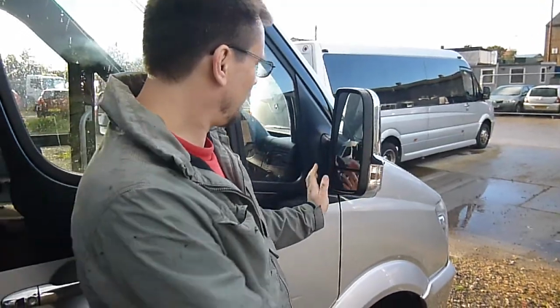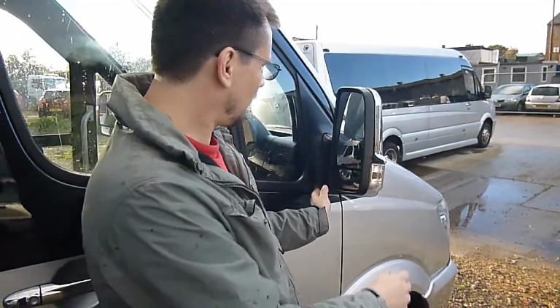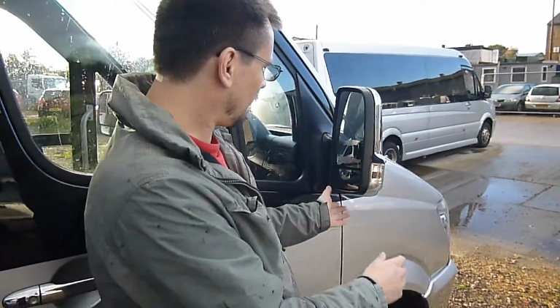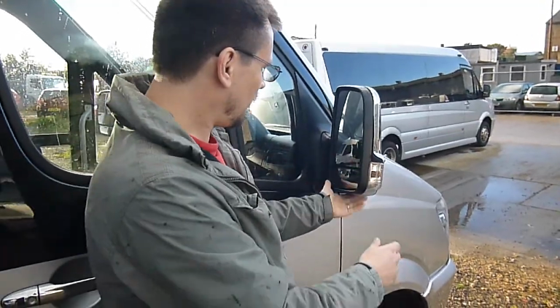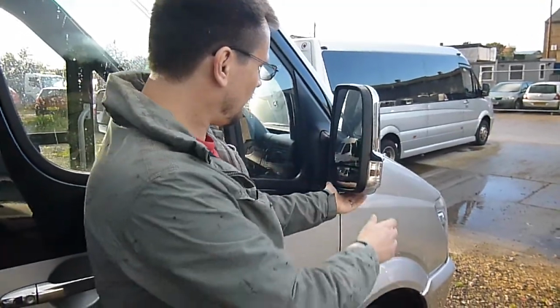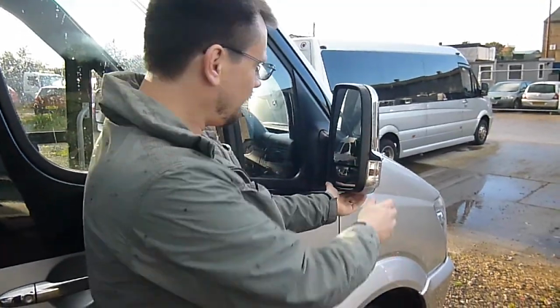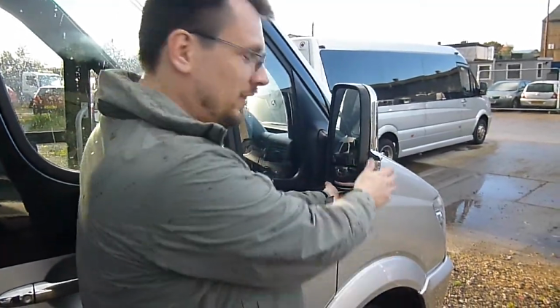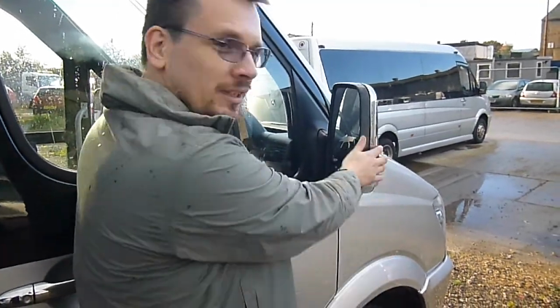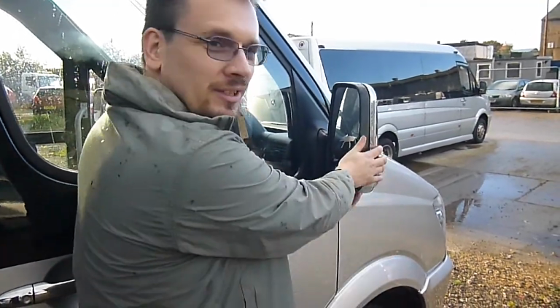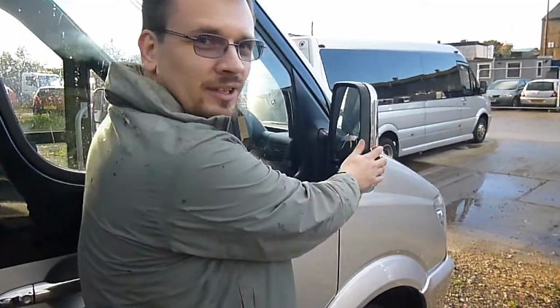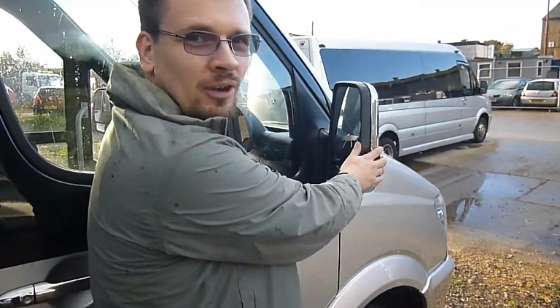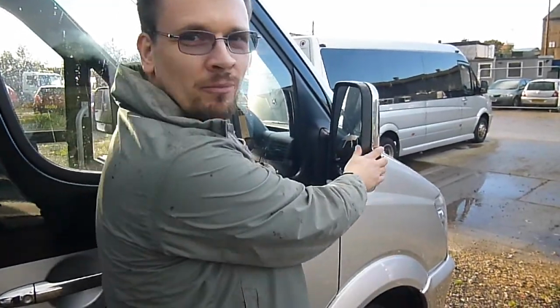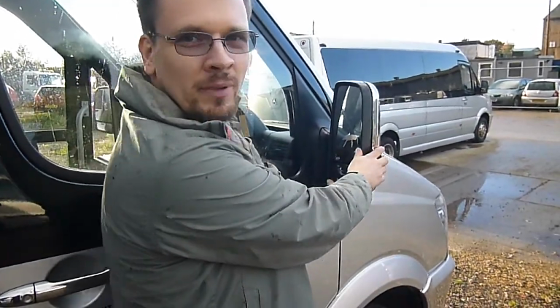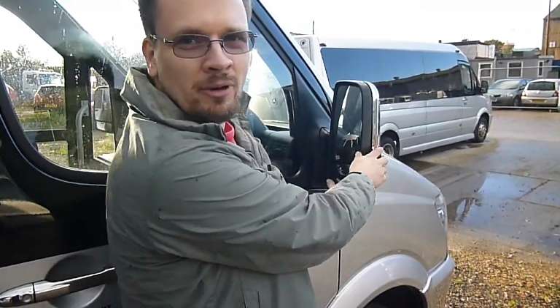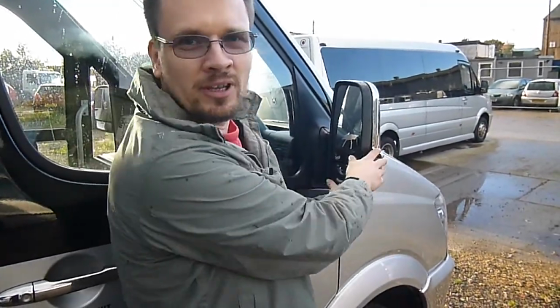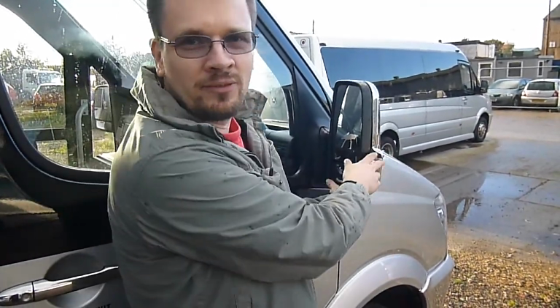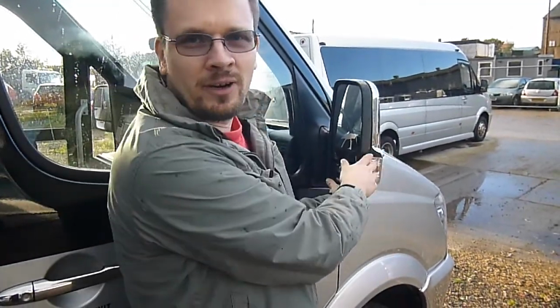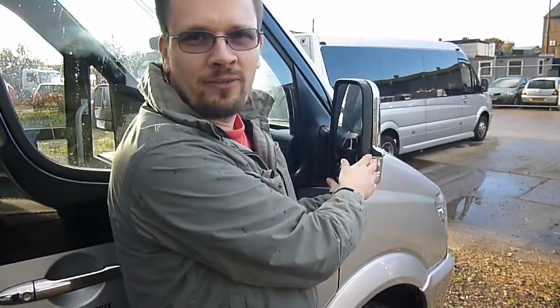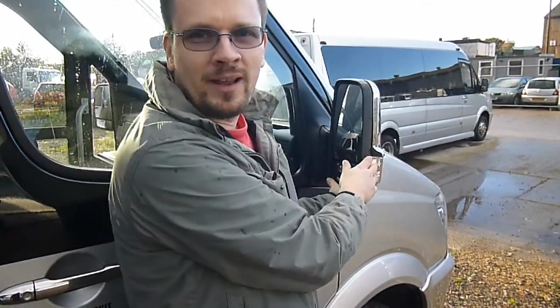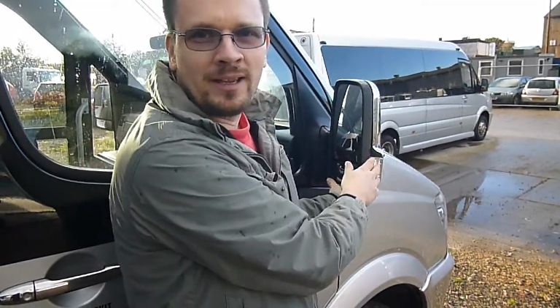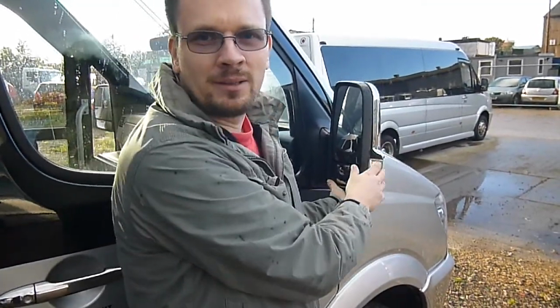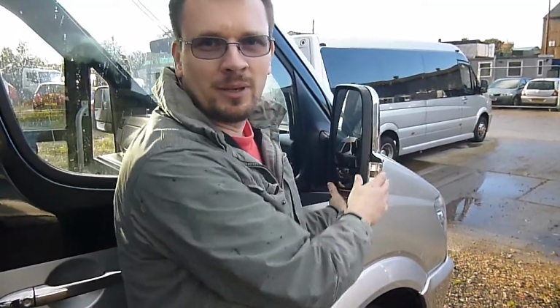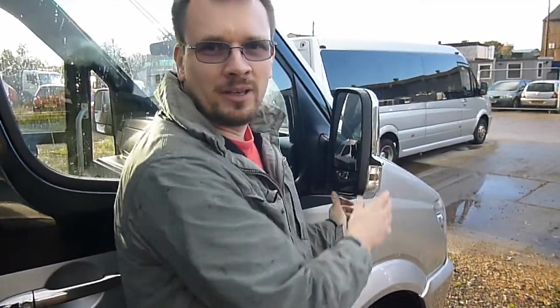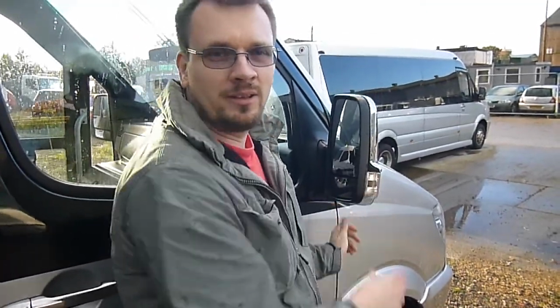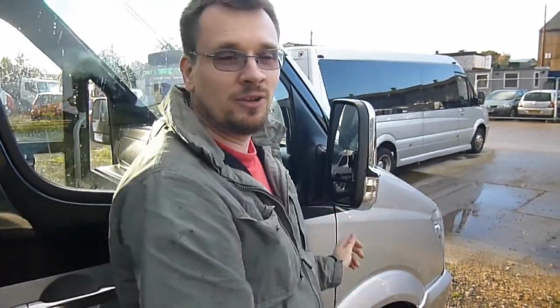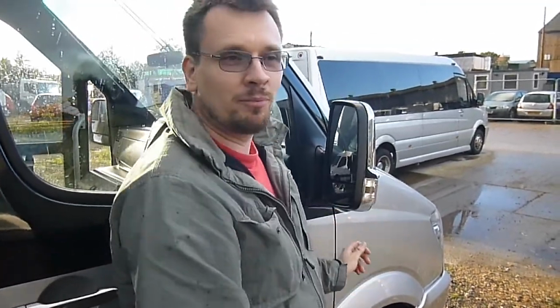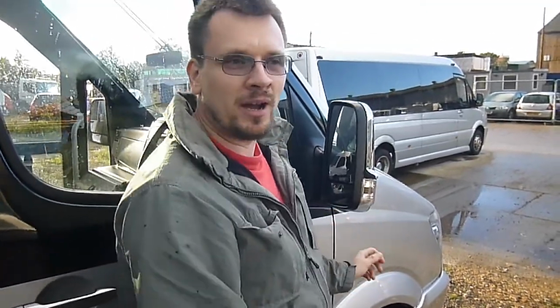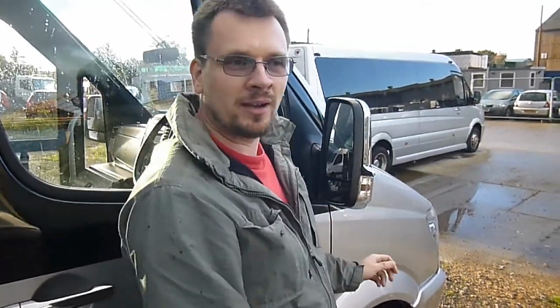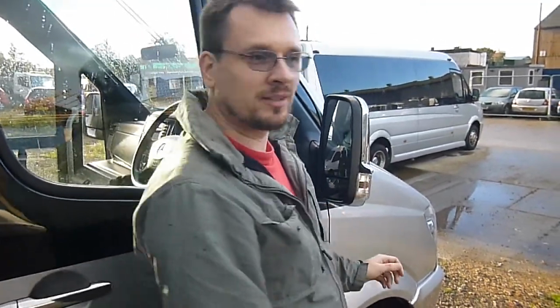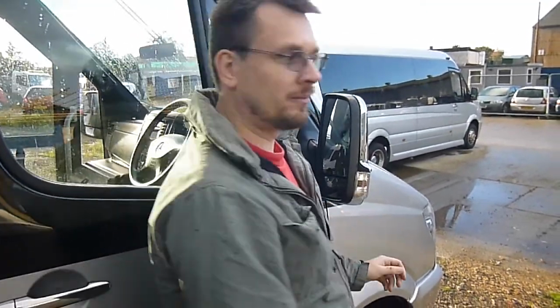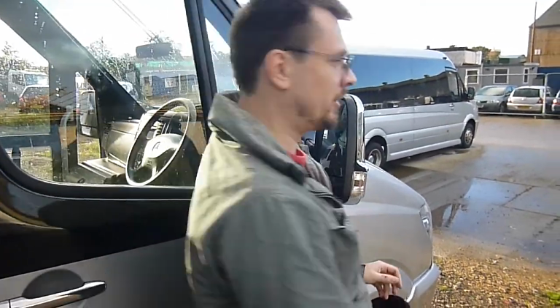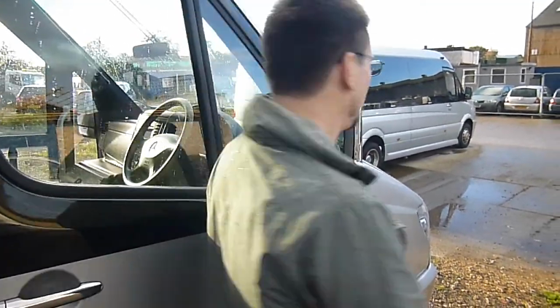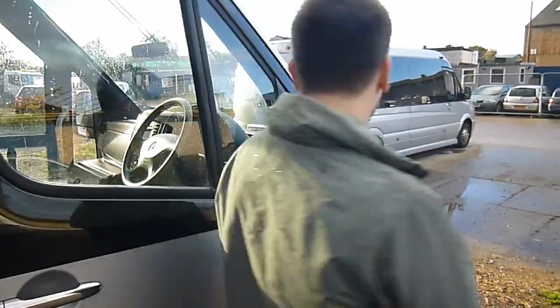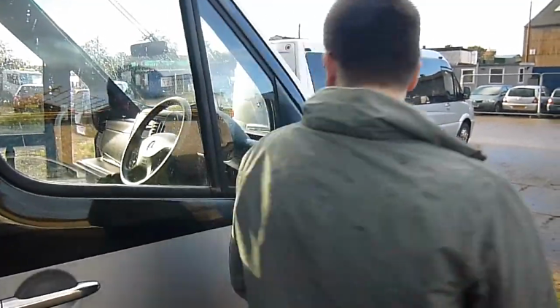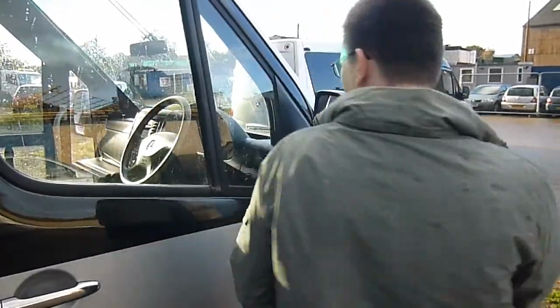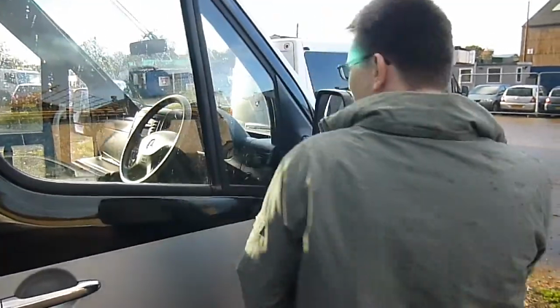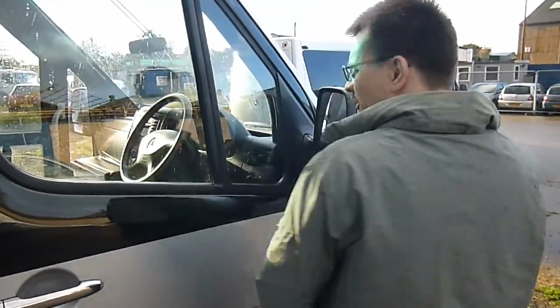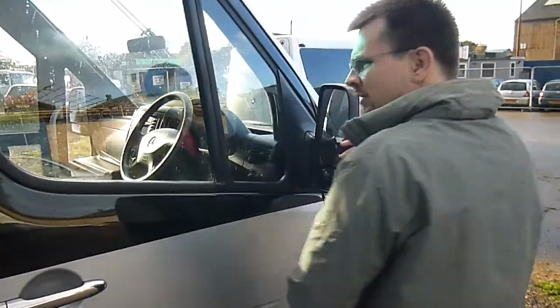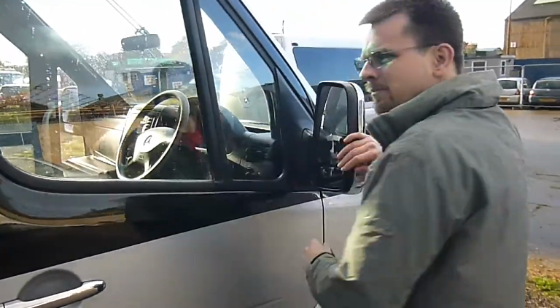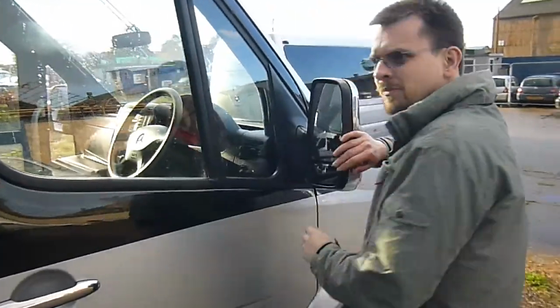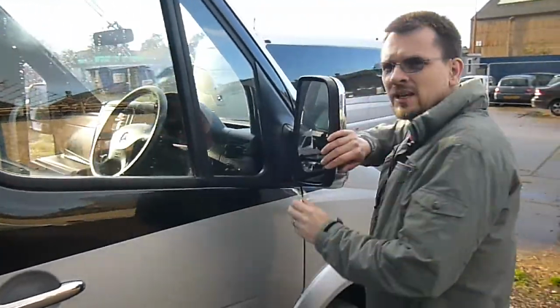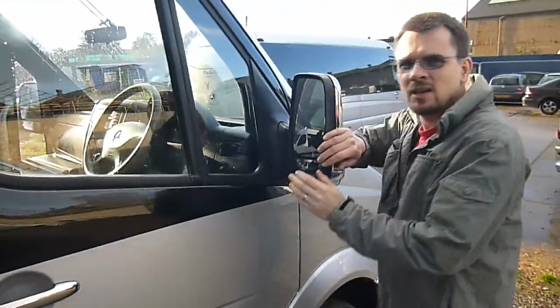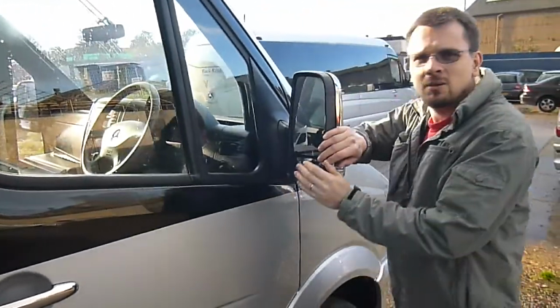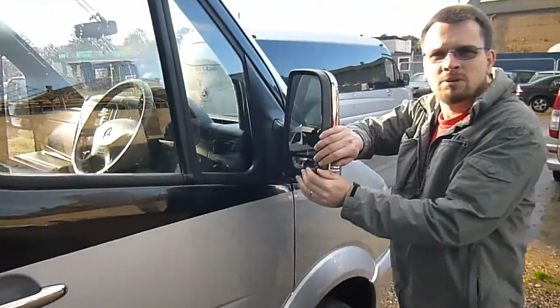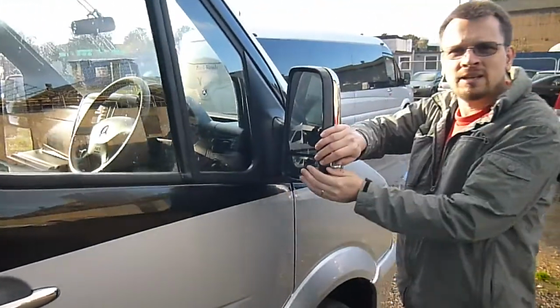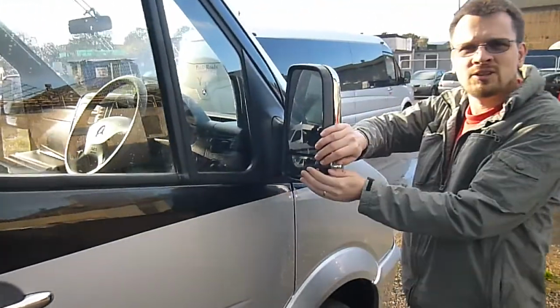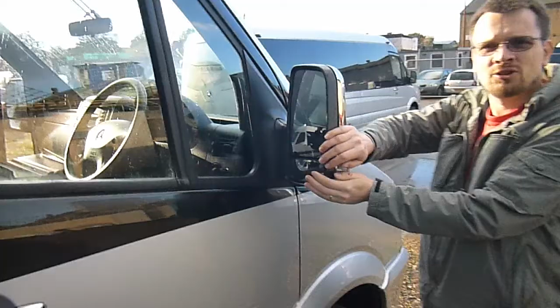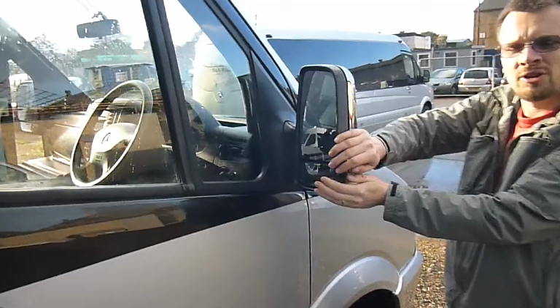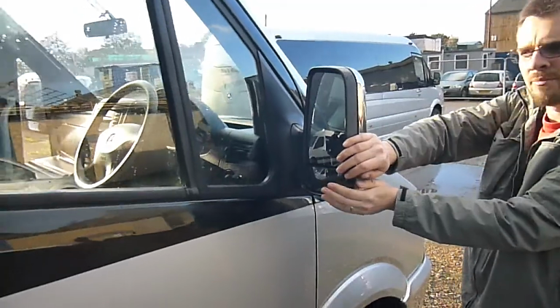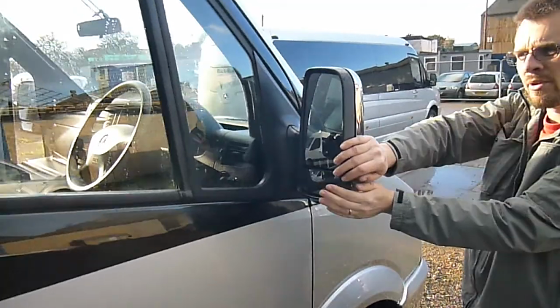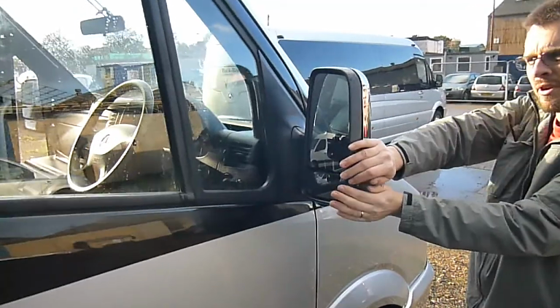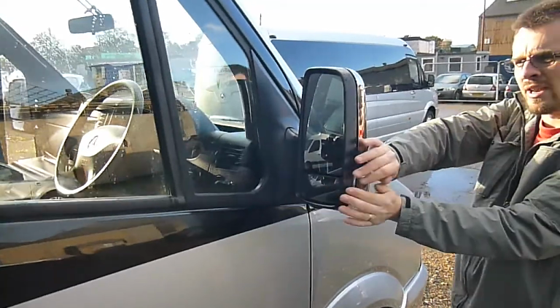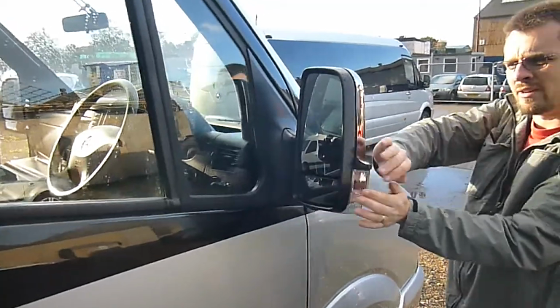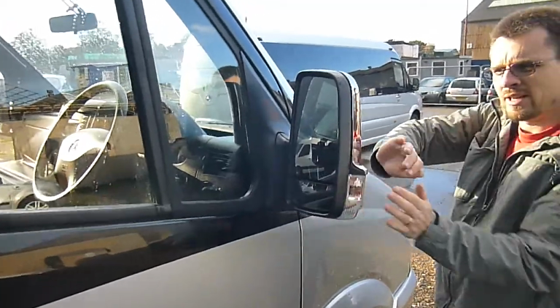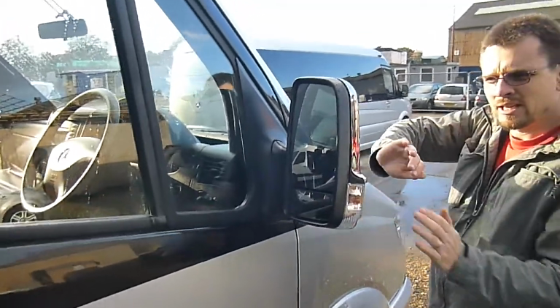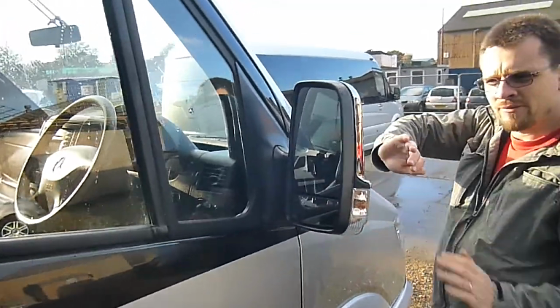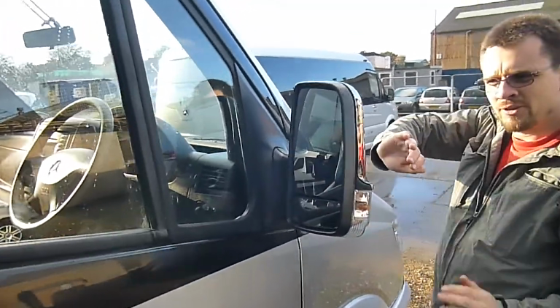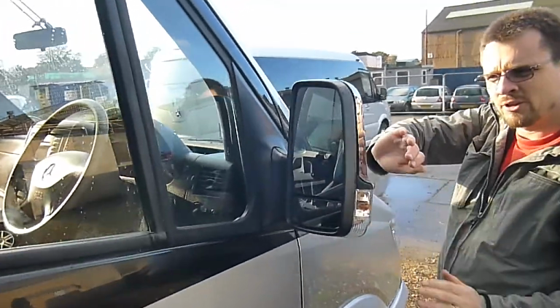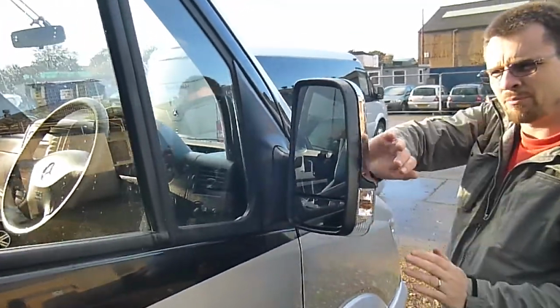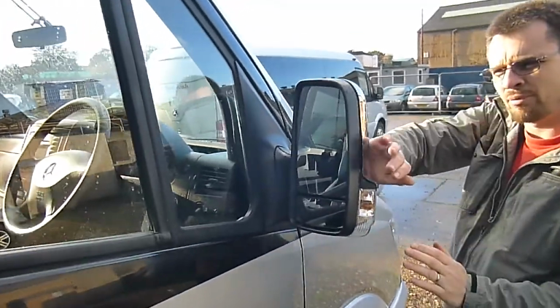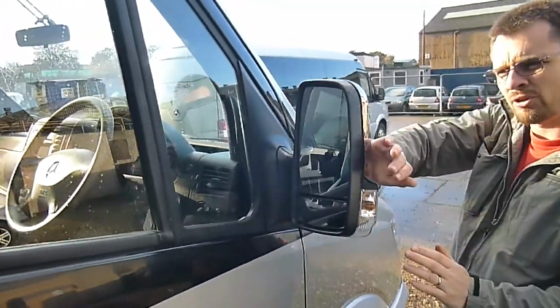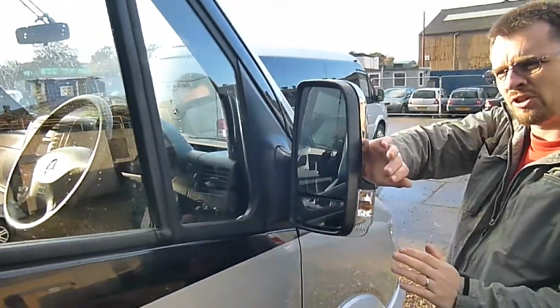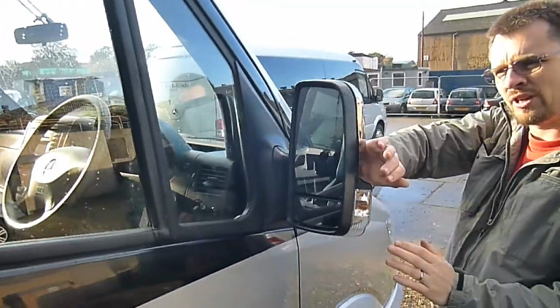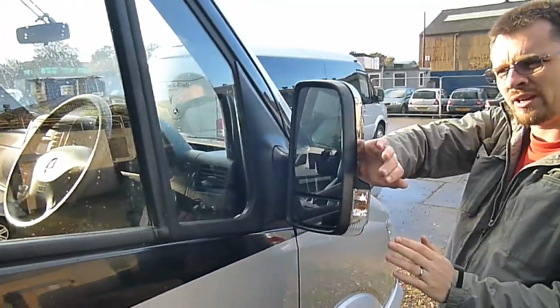First of all, this whole mirror is very flexible and if you park somewhere on a busy road, please turn the mirror in. Give it a good push here.